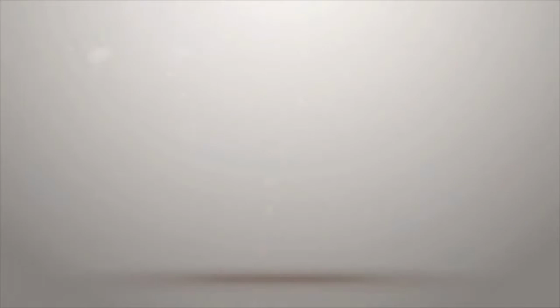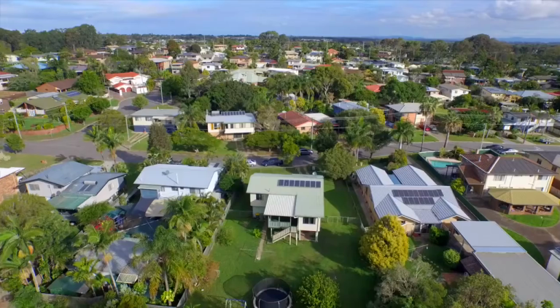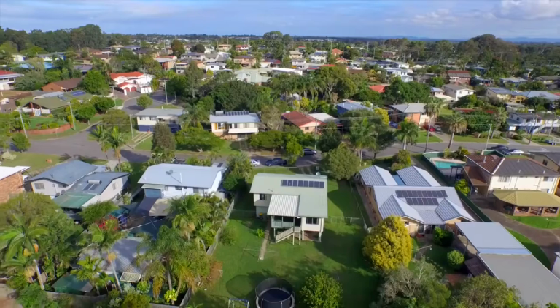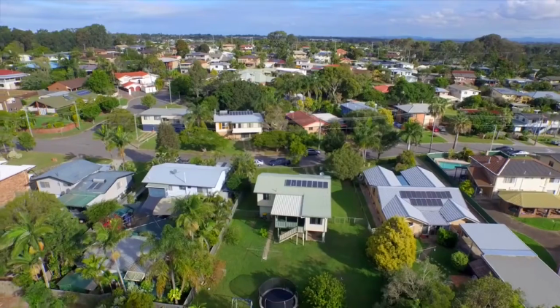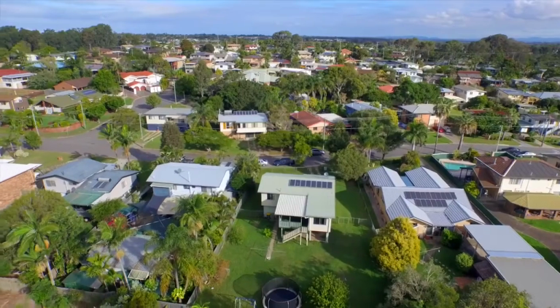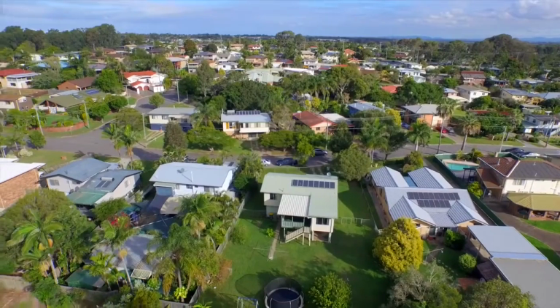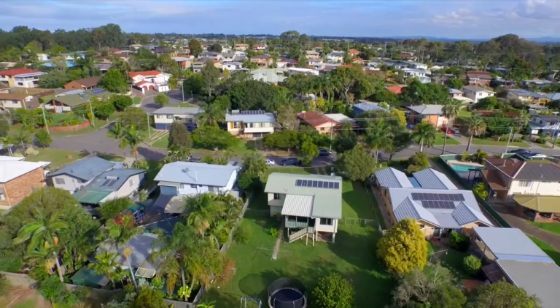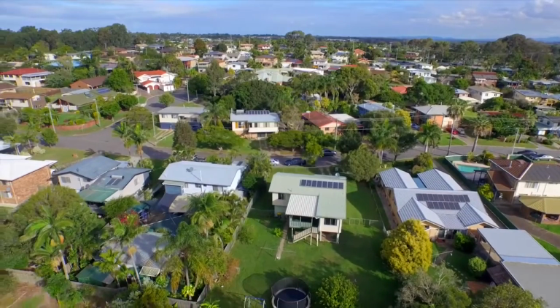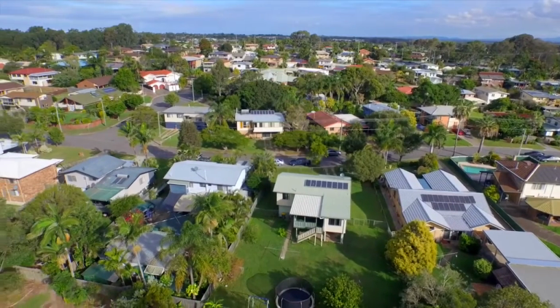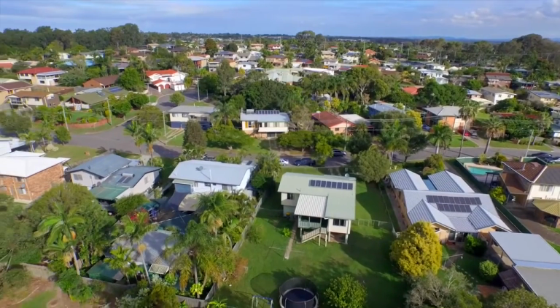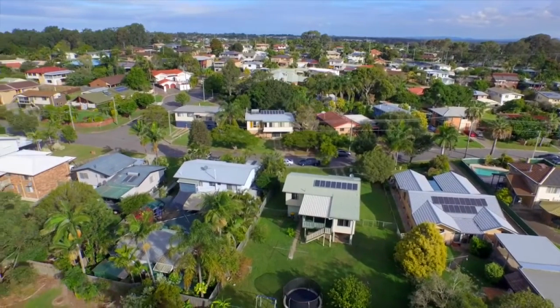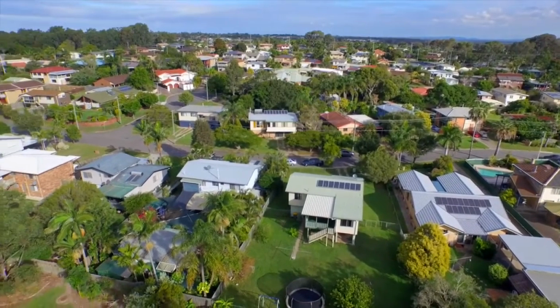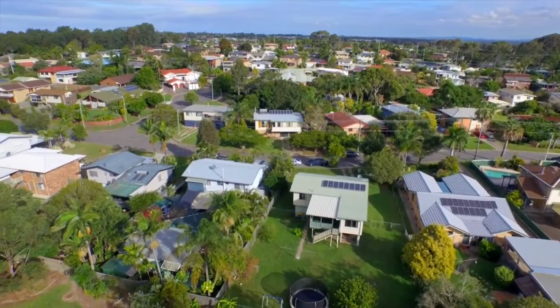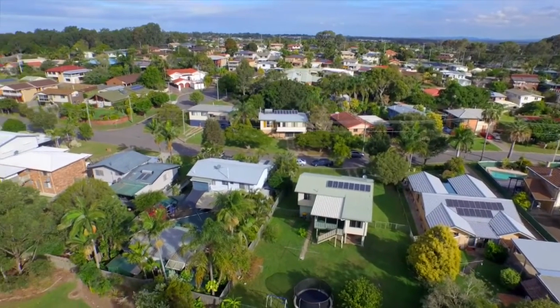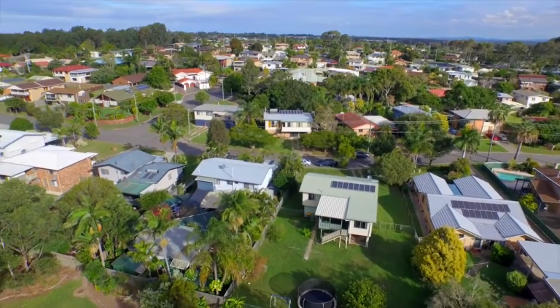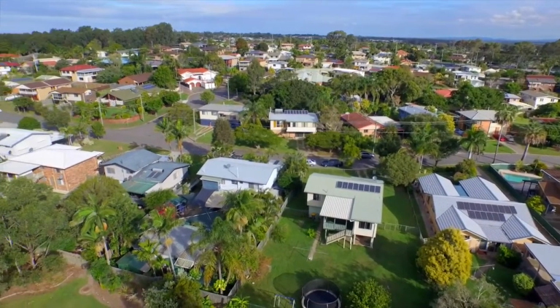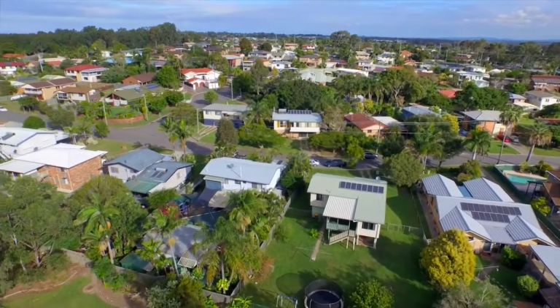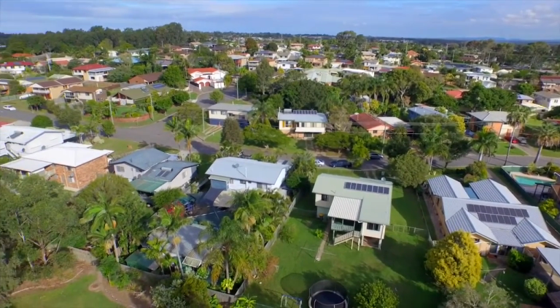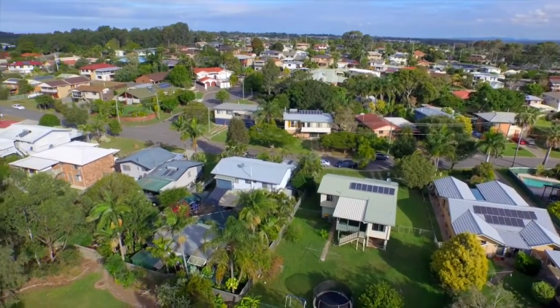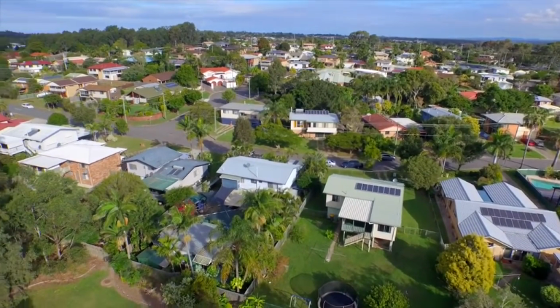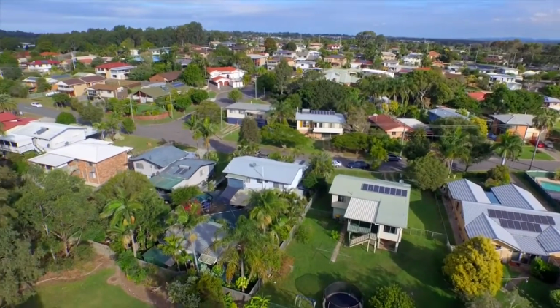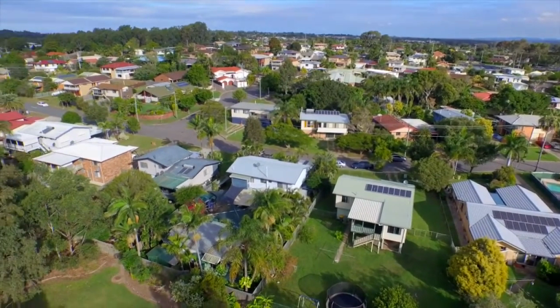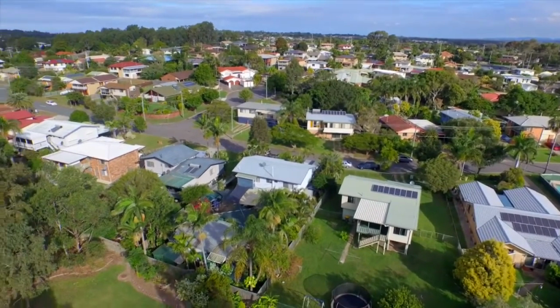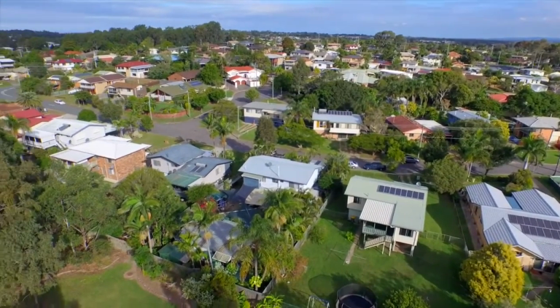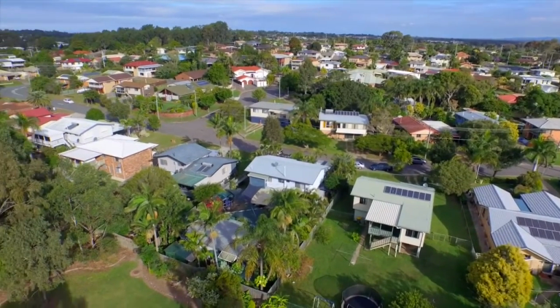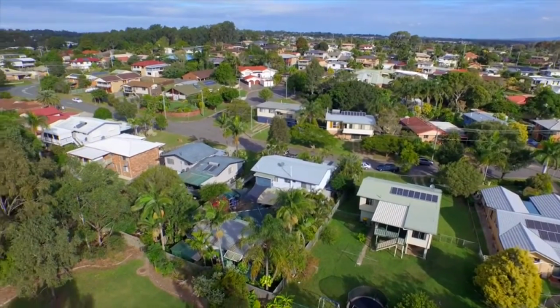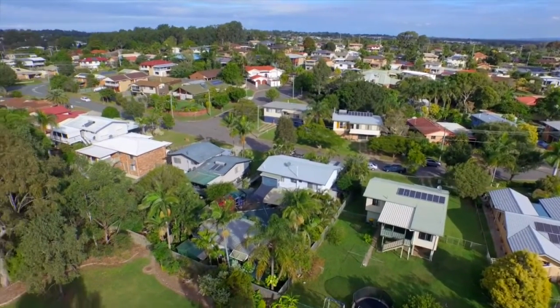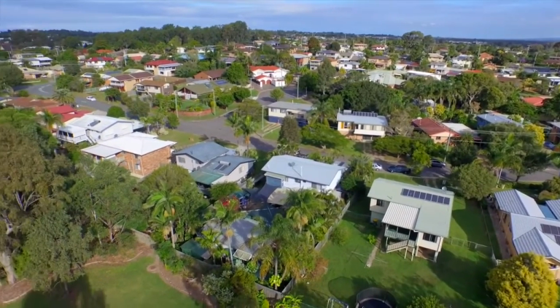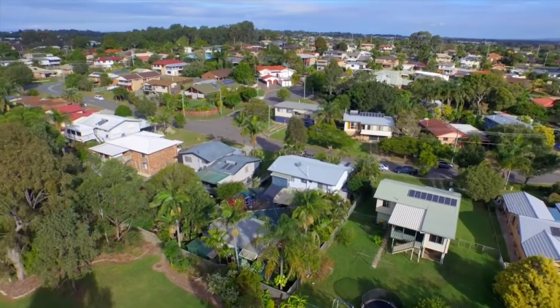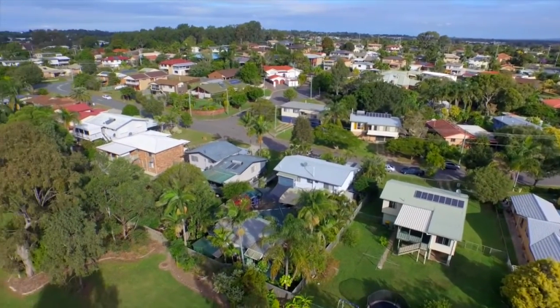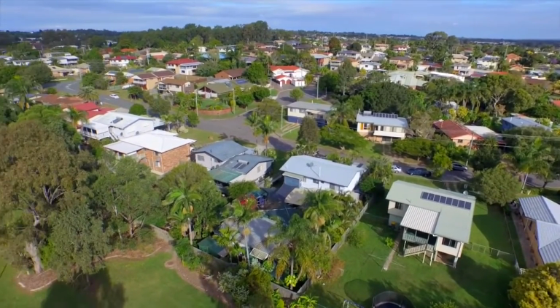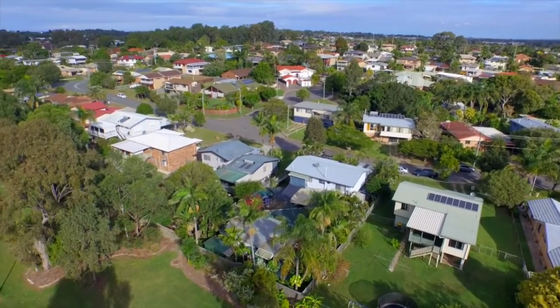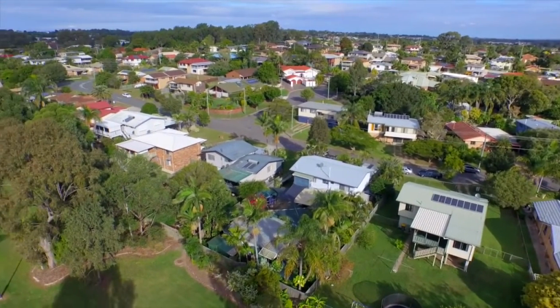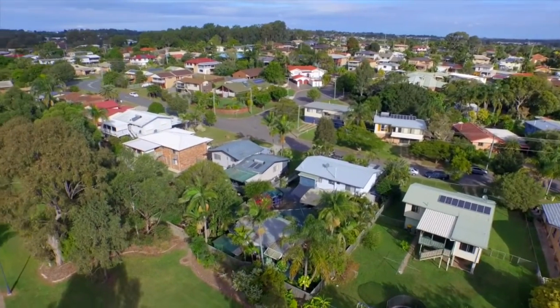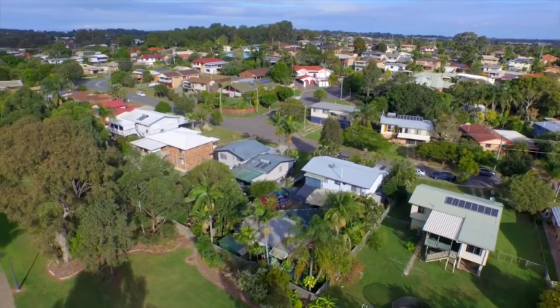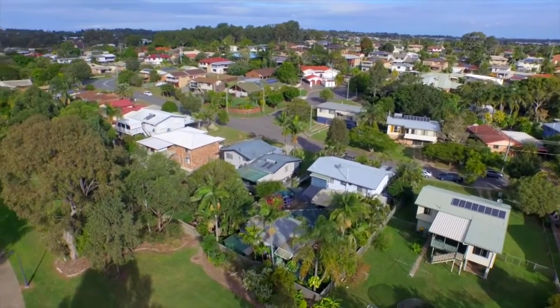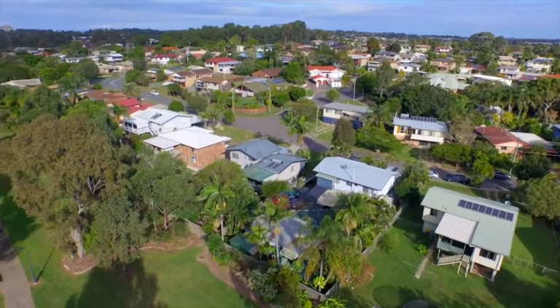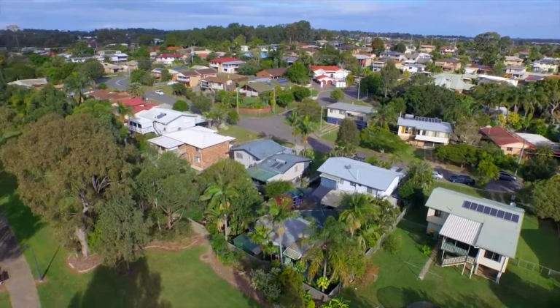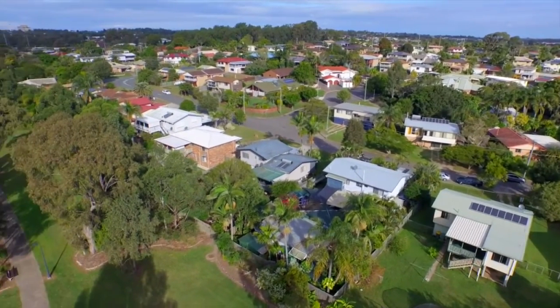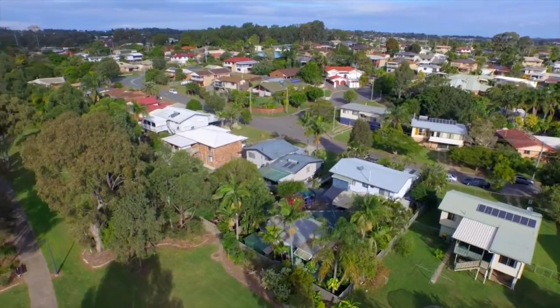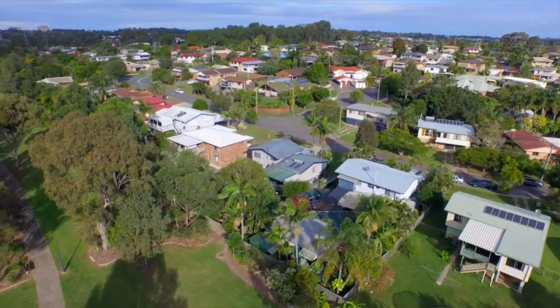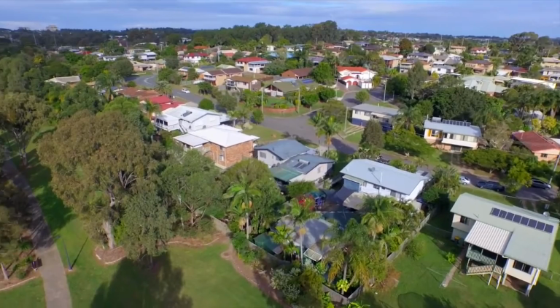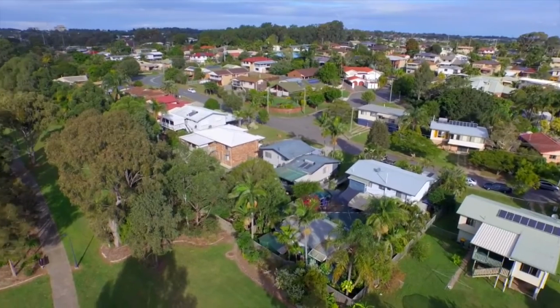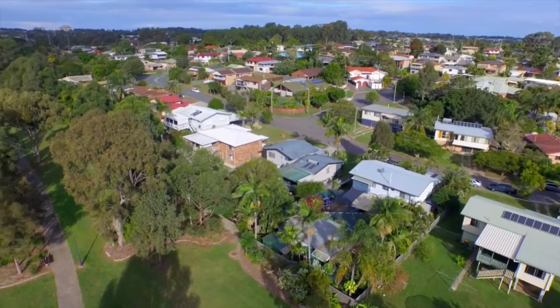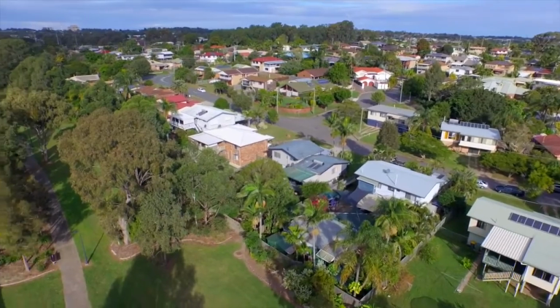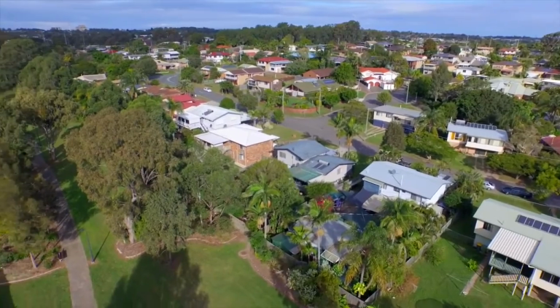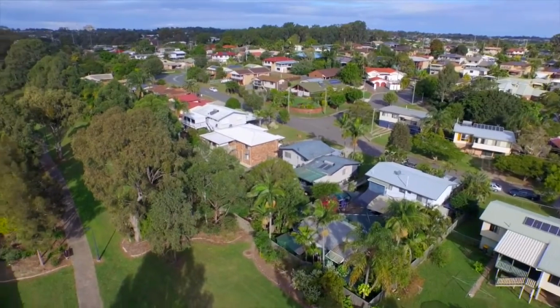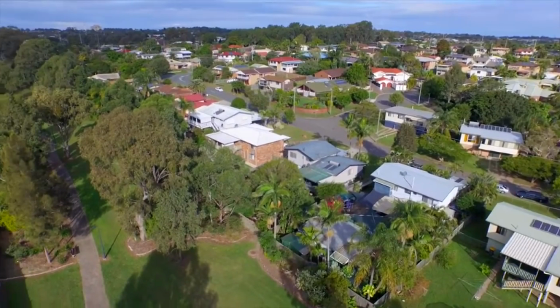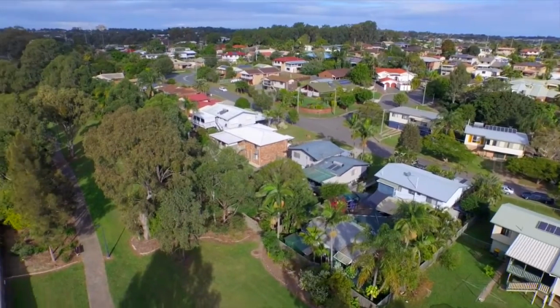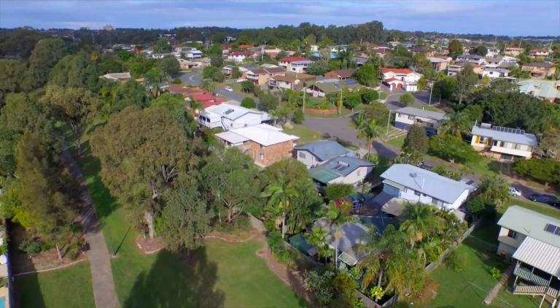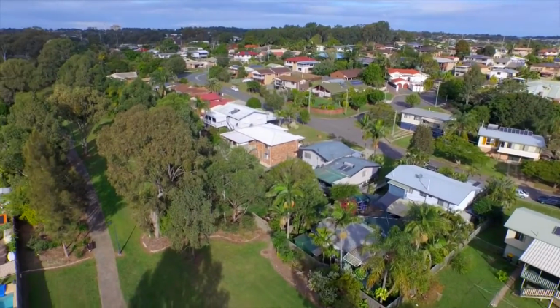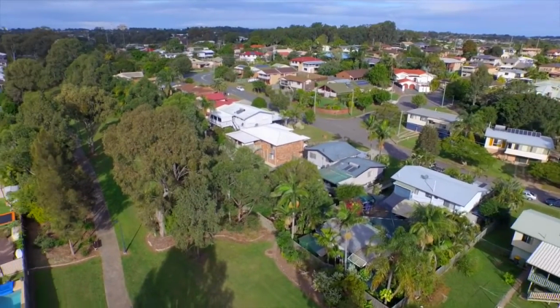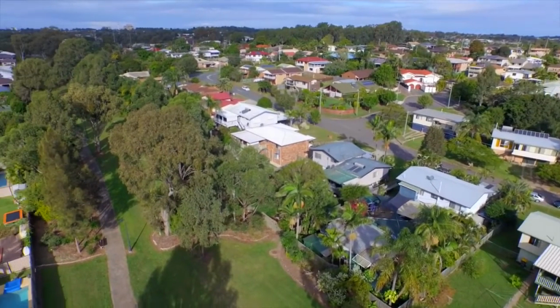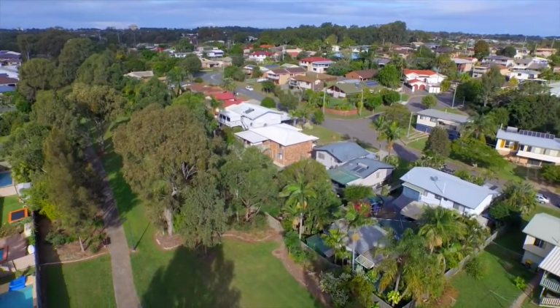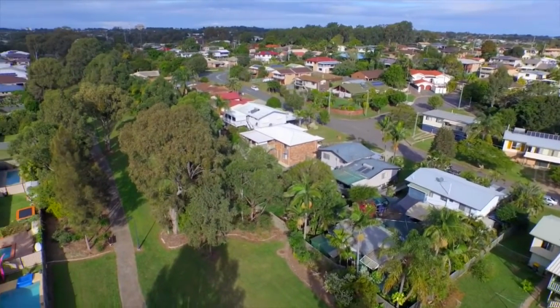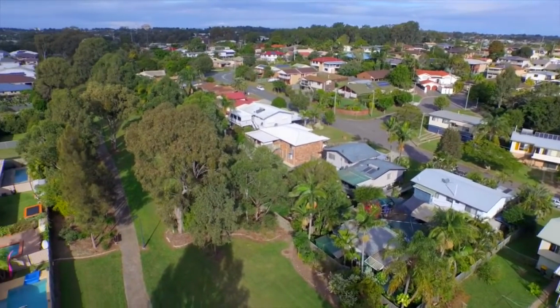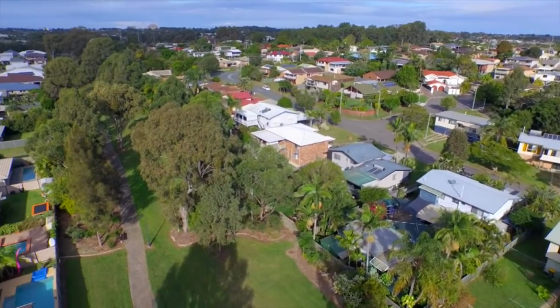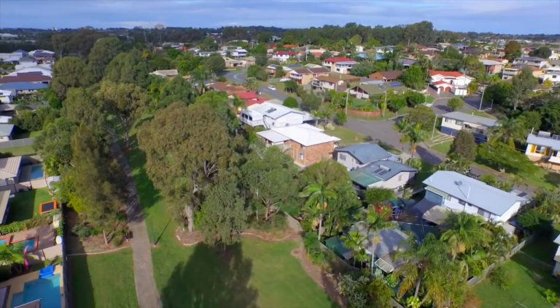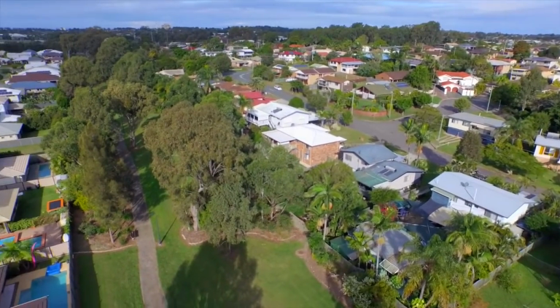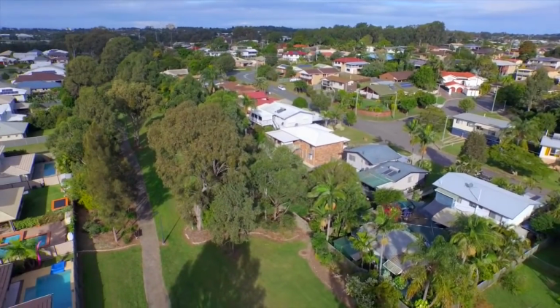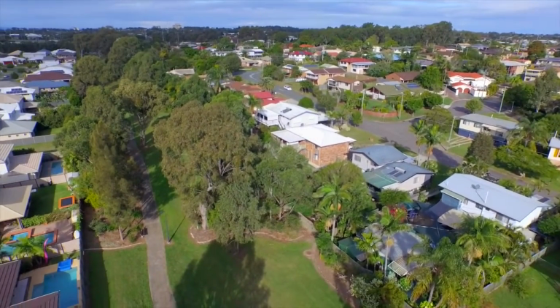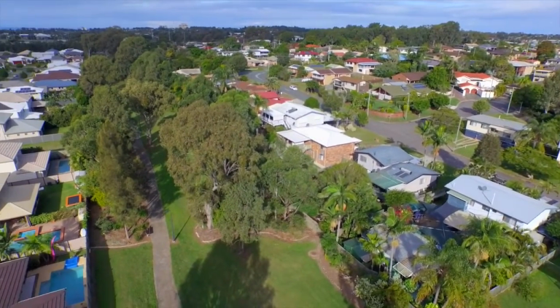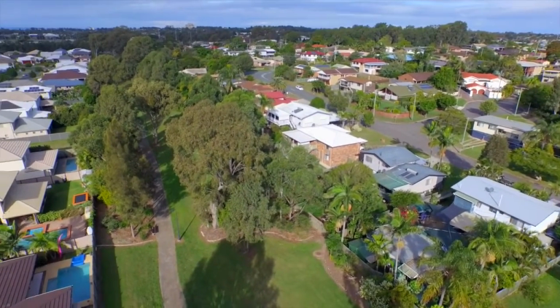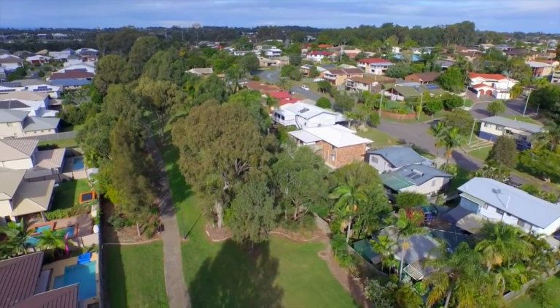Close to water, canals, walkways and parklands, and all that Kipper Ring has on offer — welcome to 68 Kipper Street, Kipper Ring.